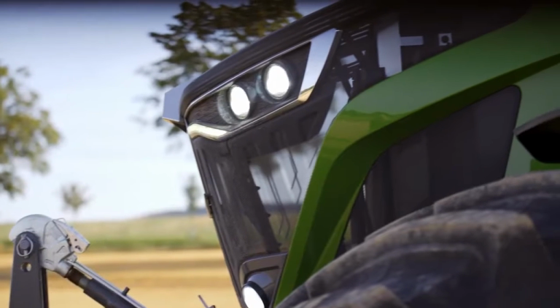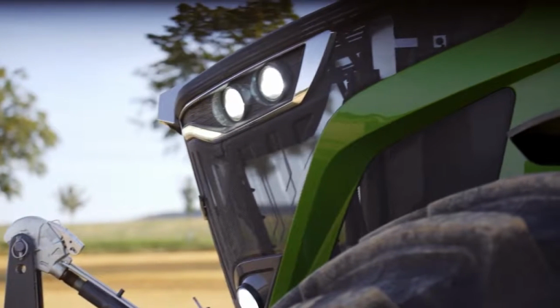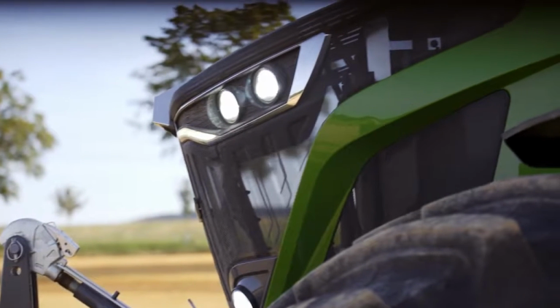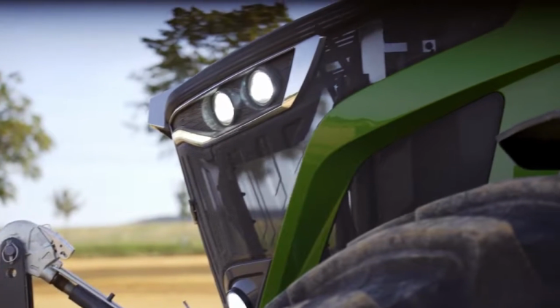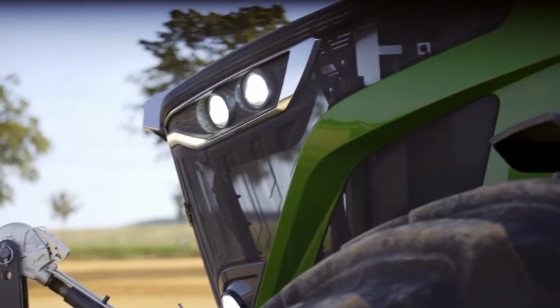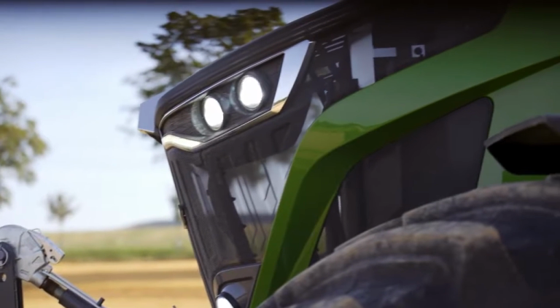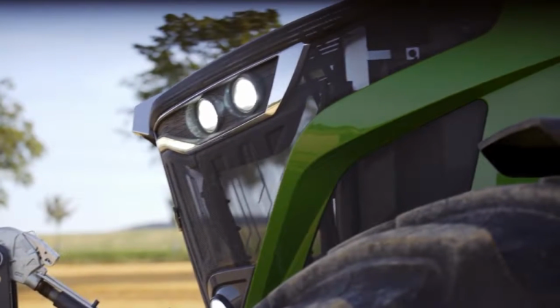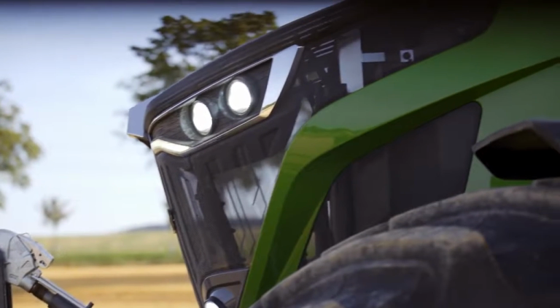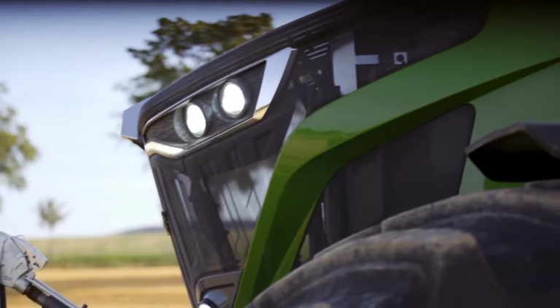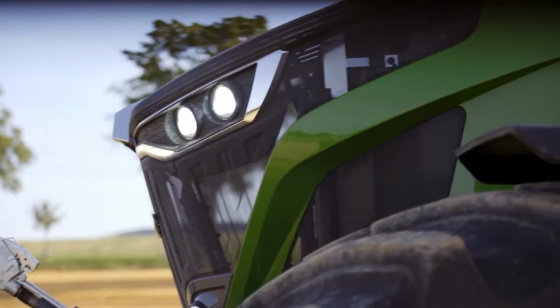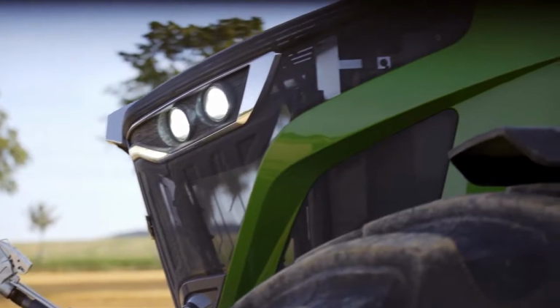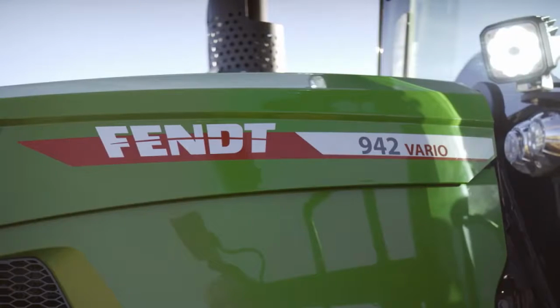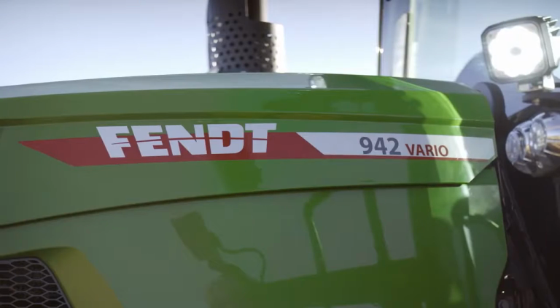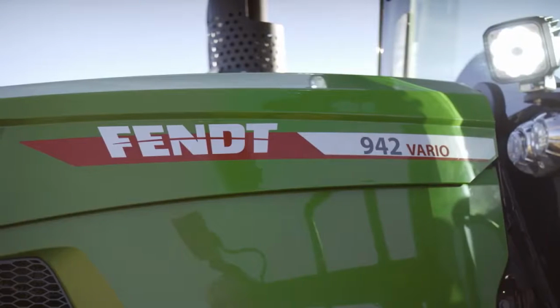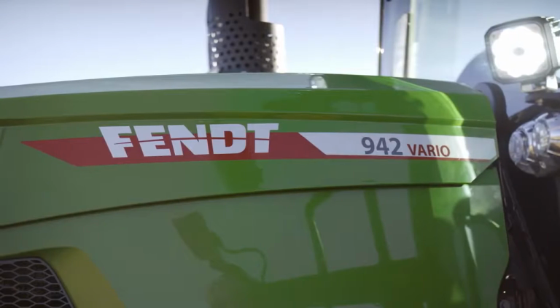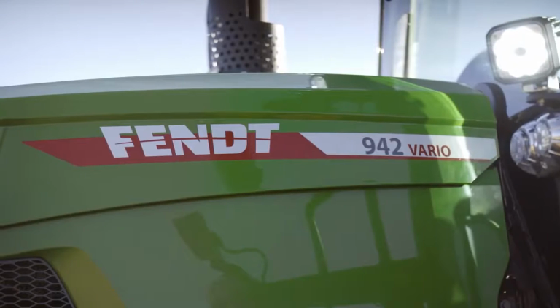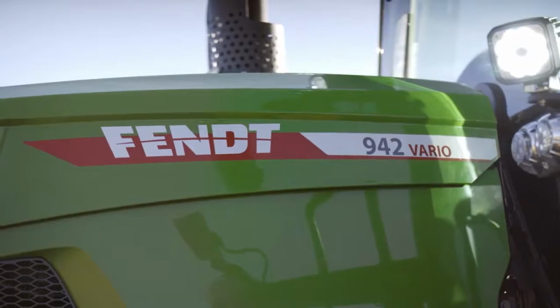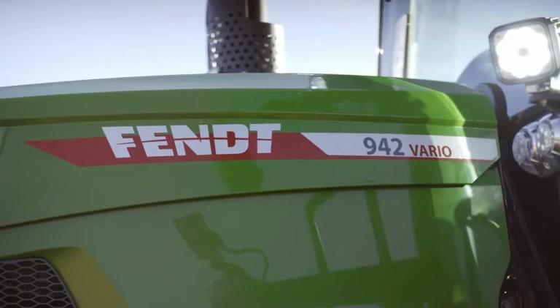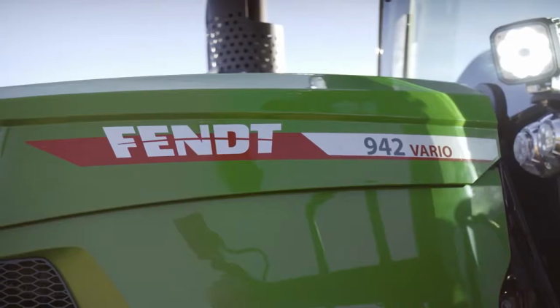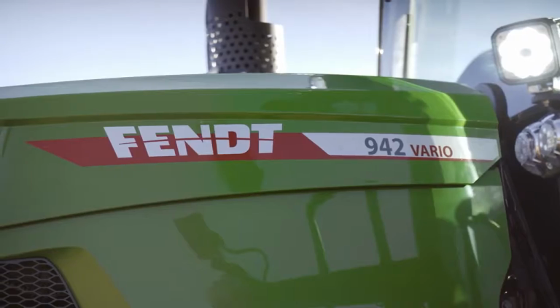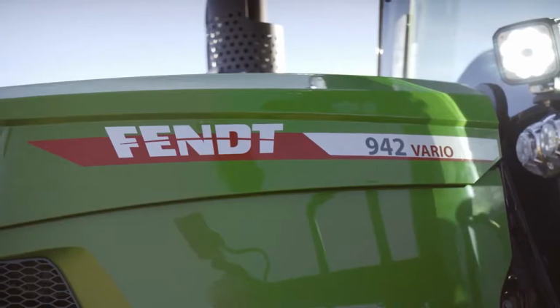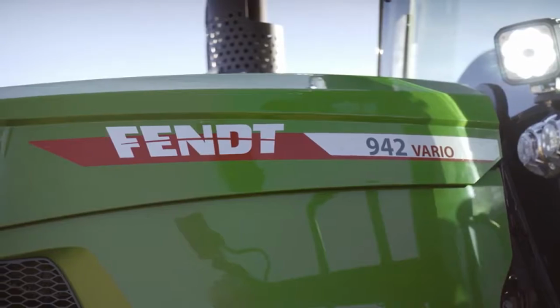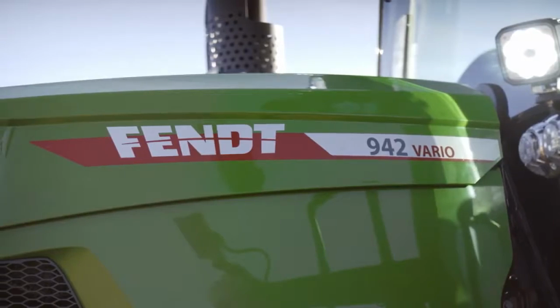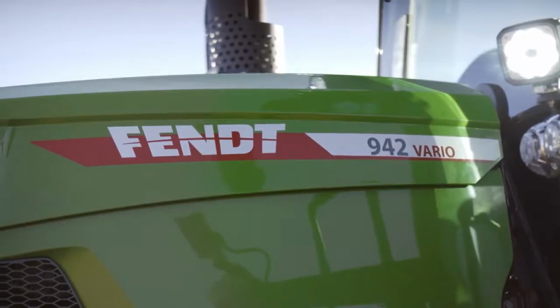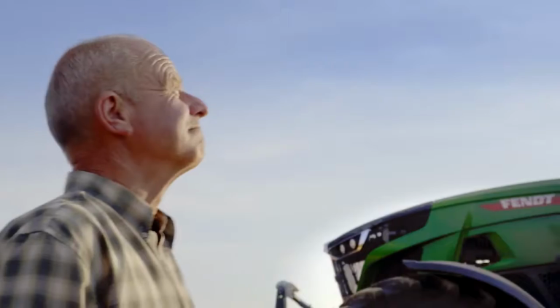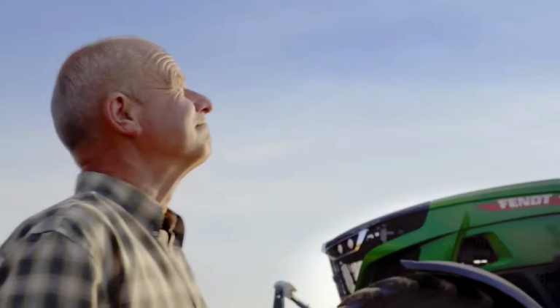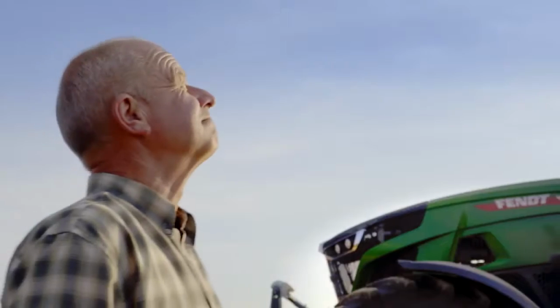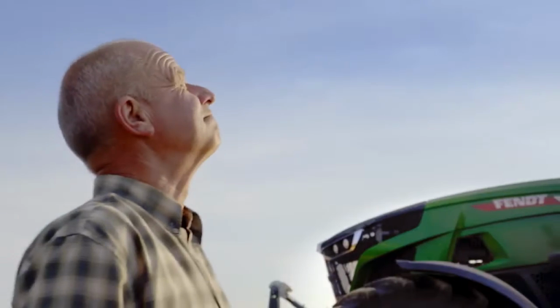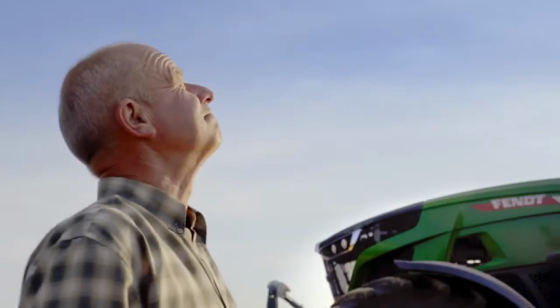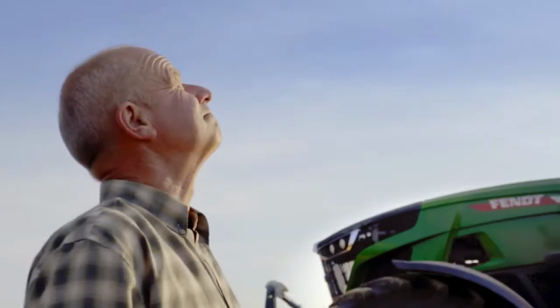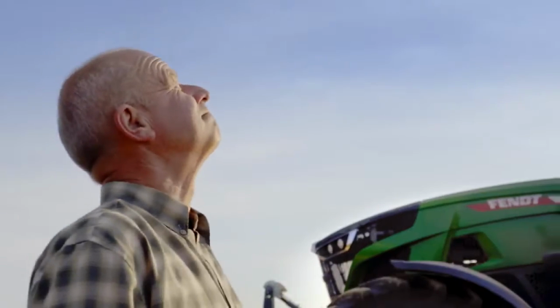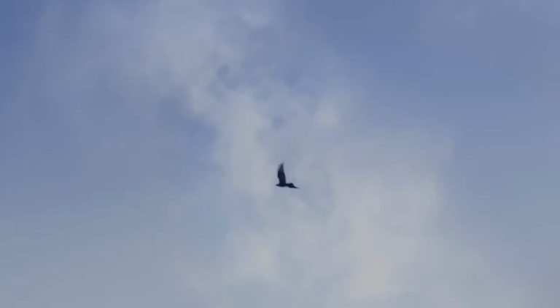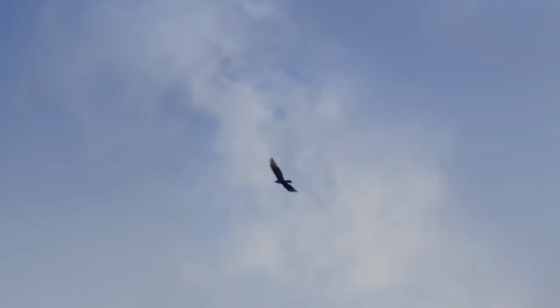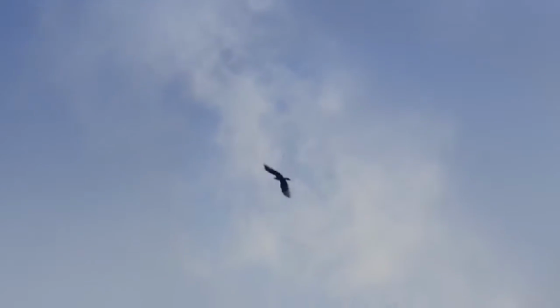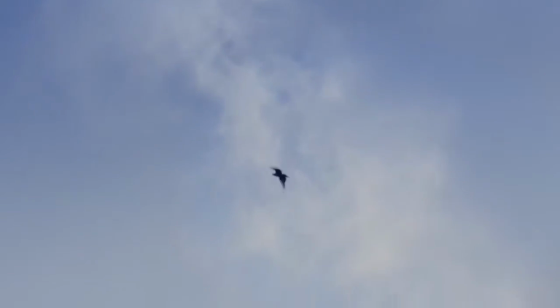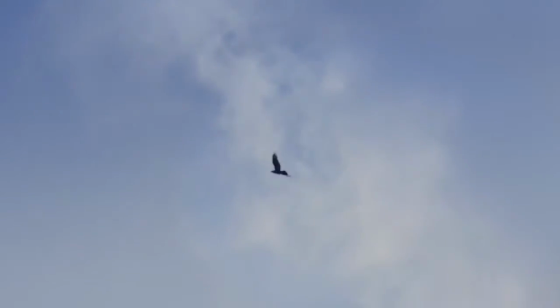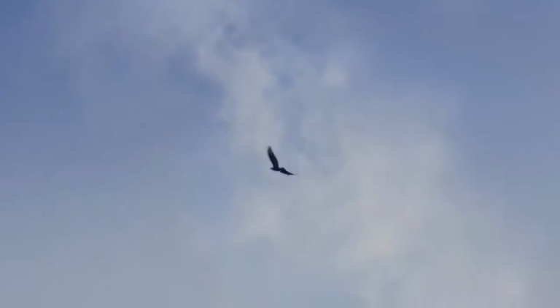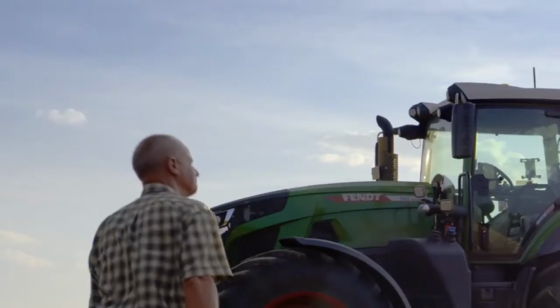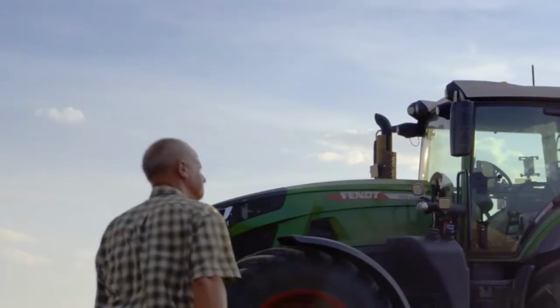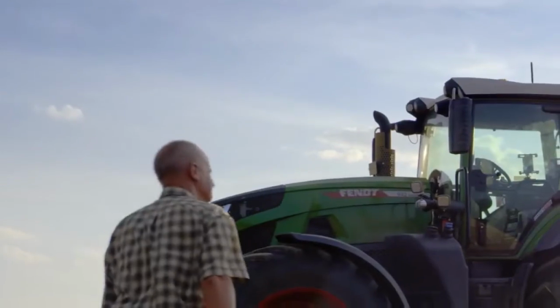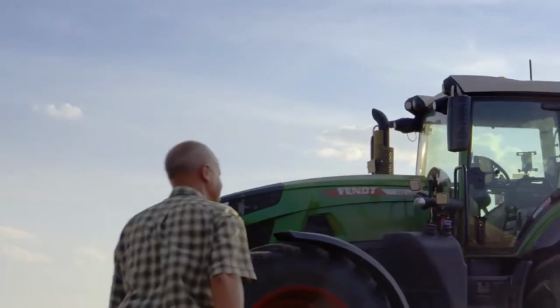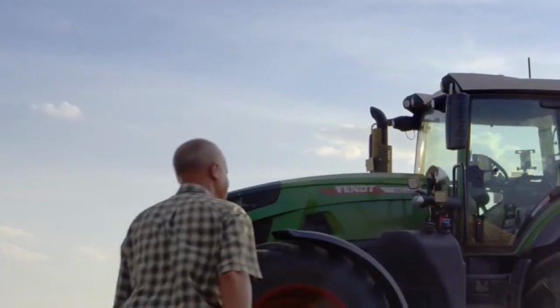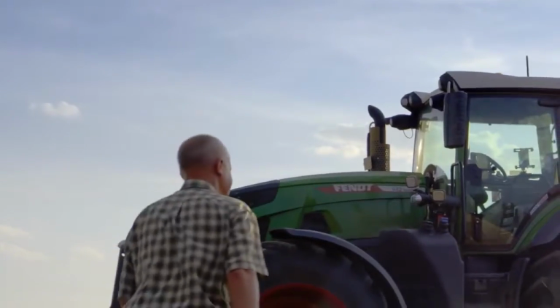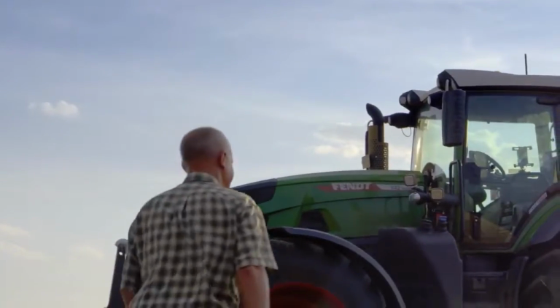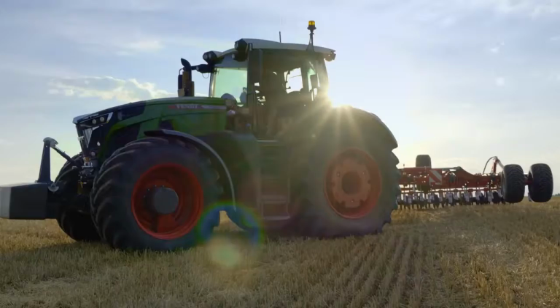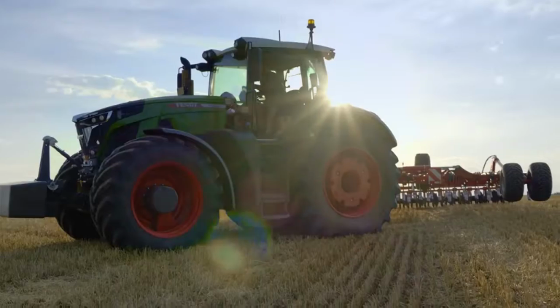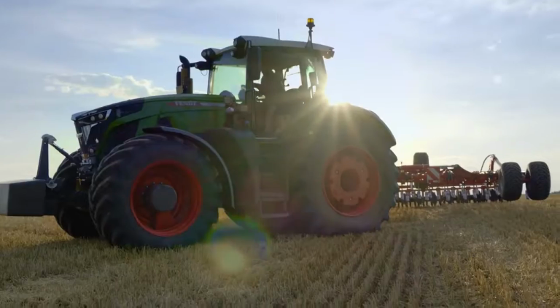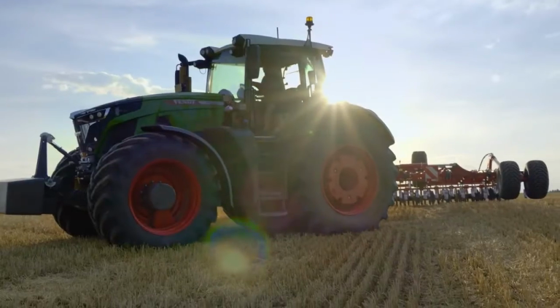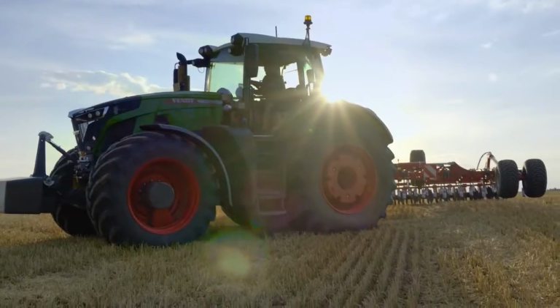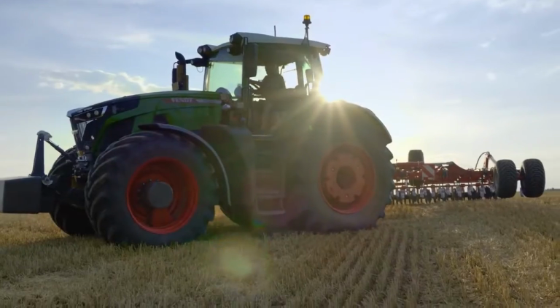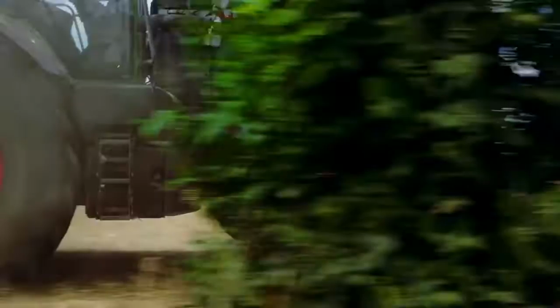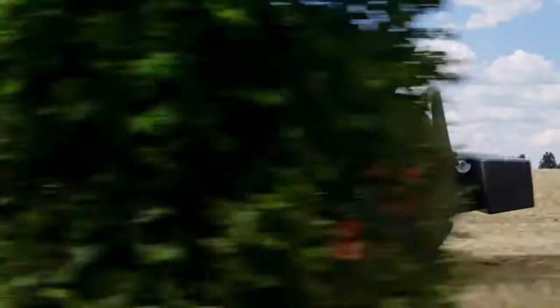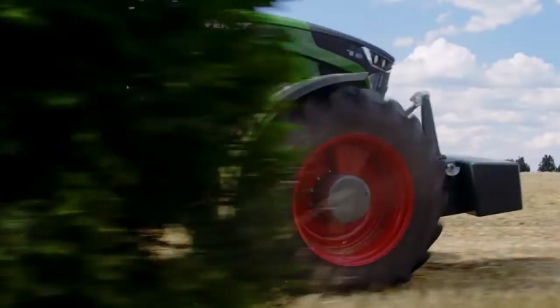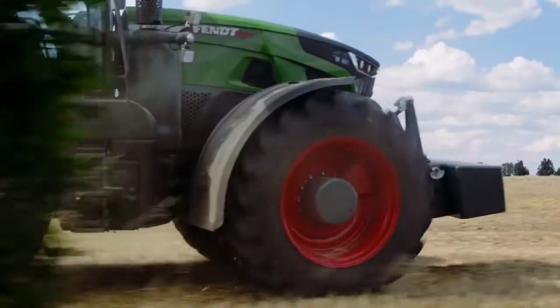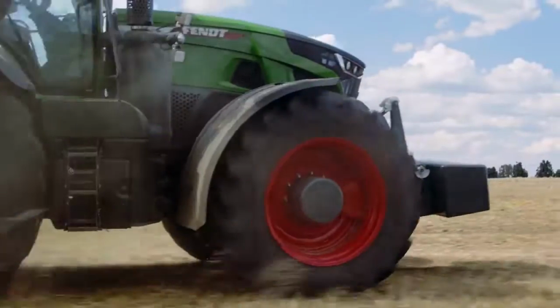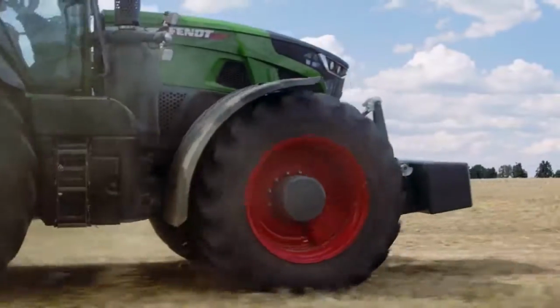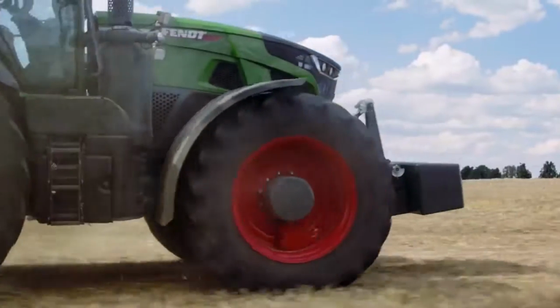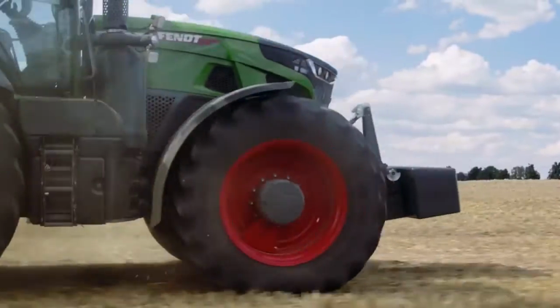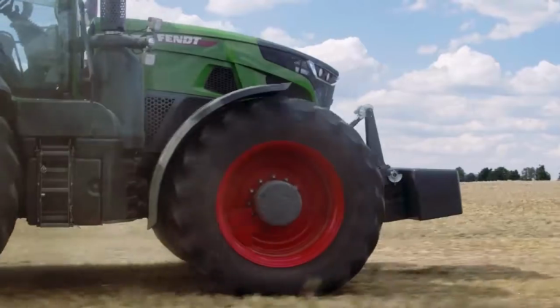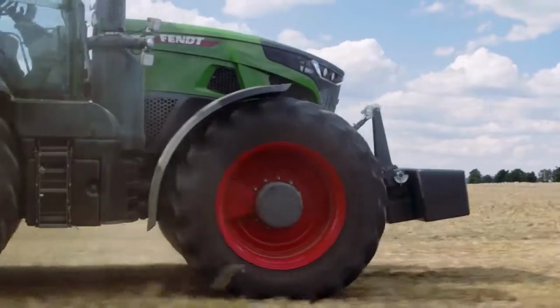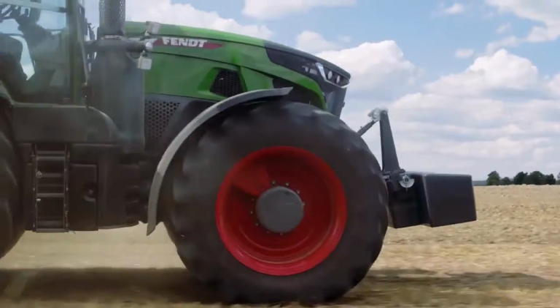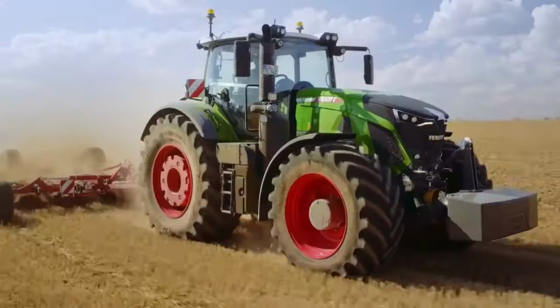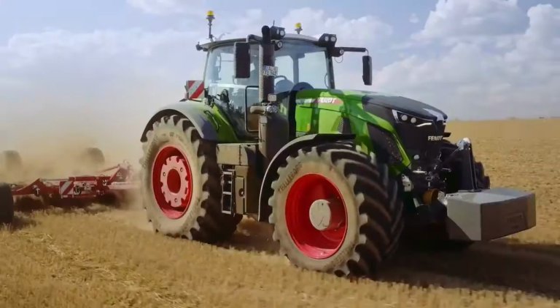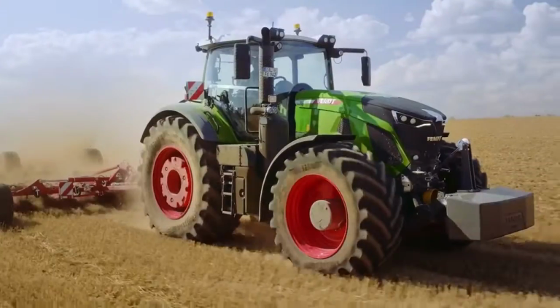The new Fendt 900 VARIO is ready for more — ready for you. More safety, more comfort.